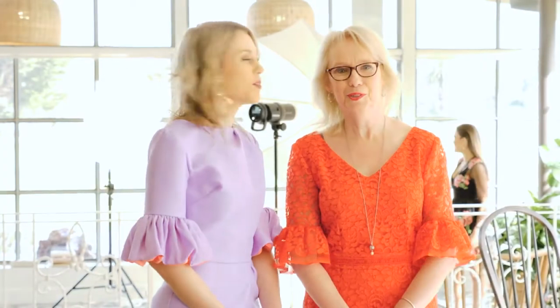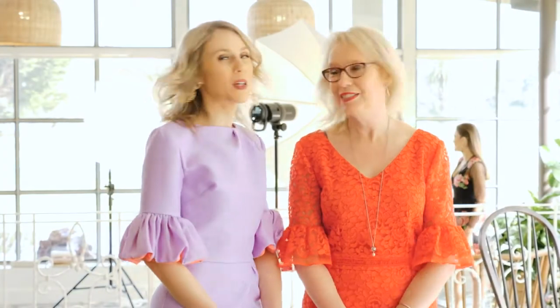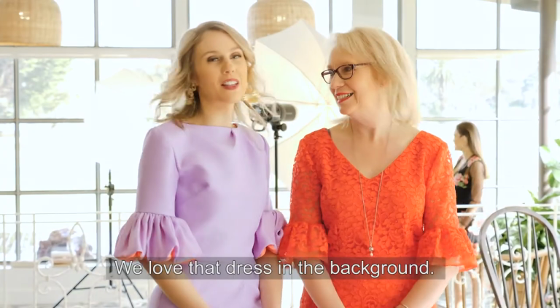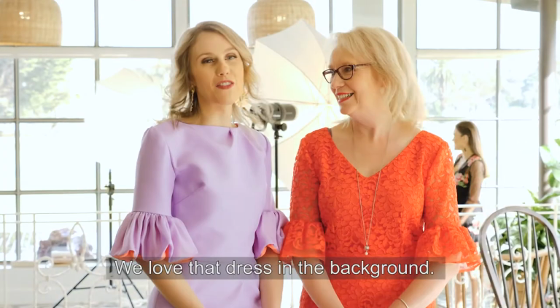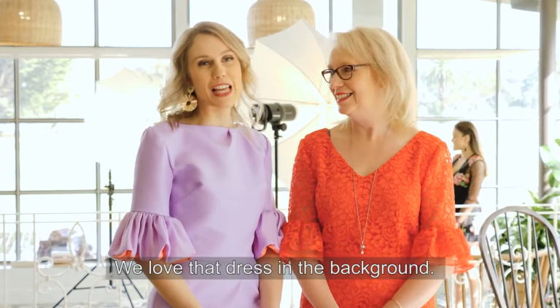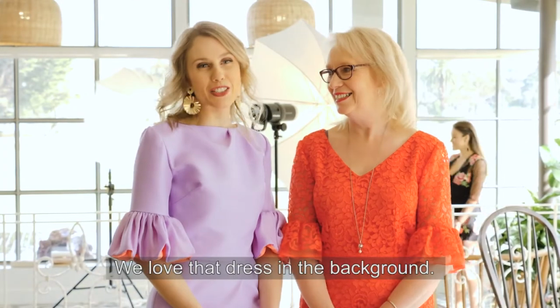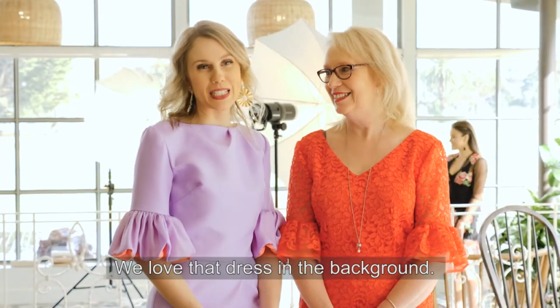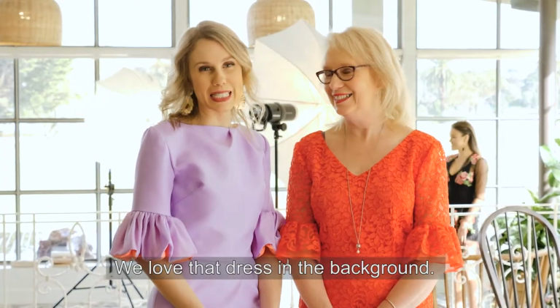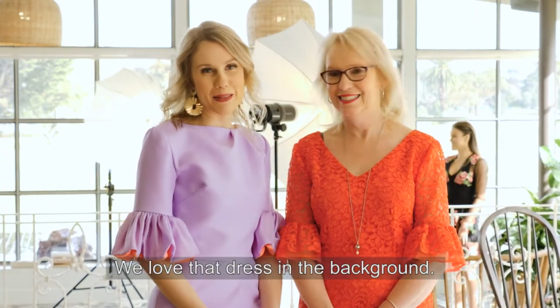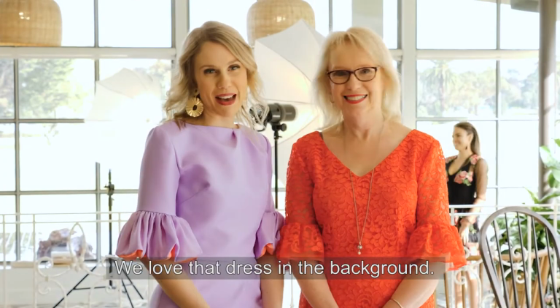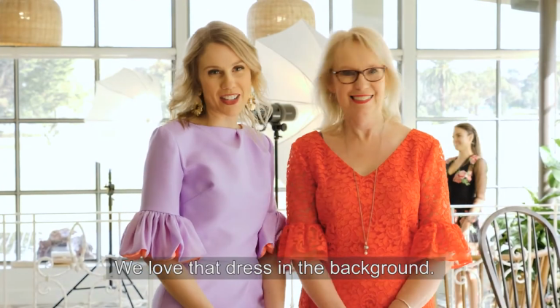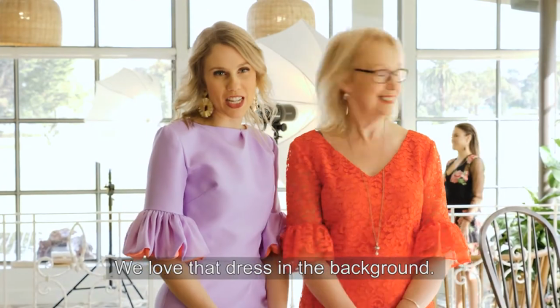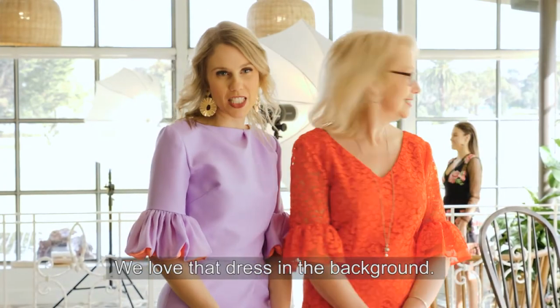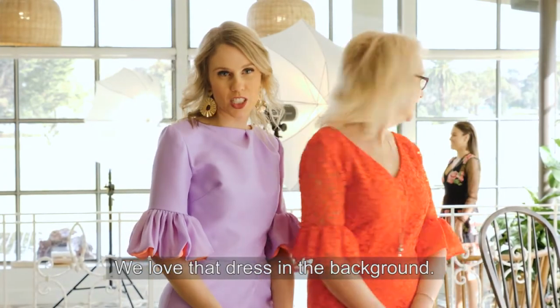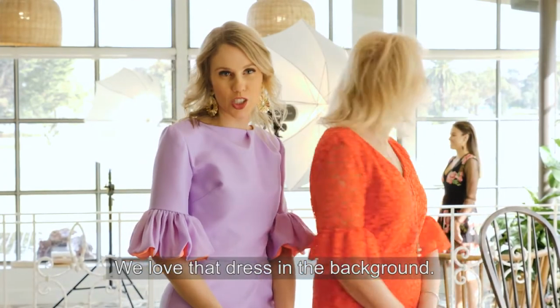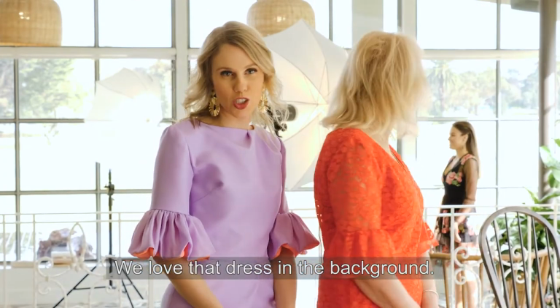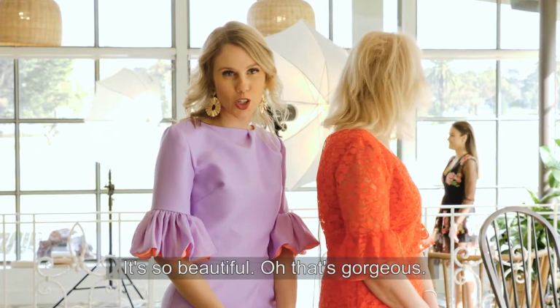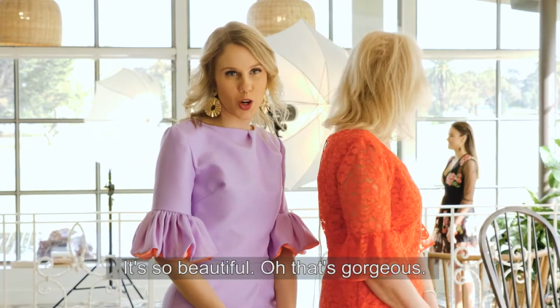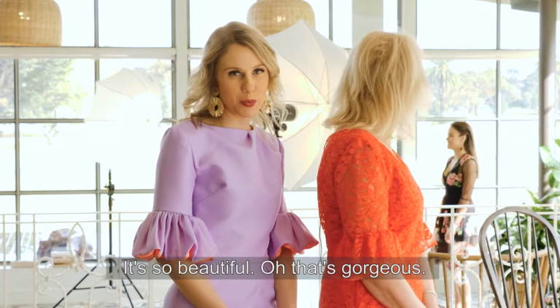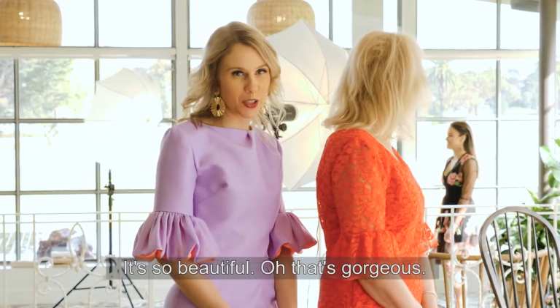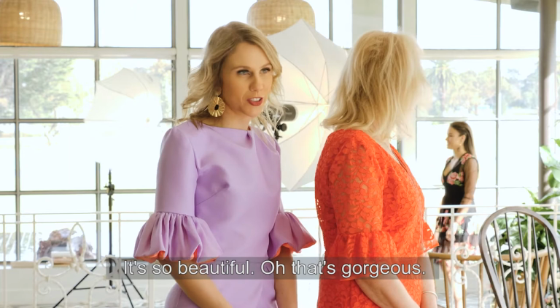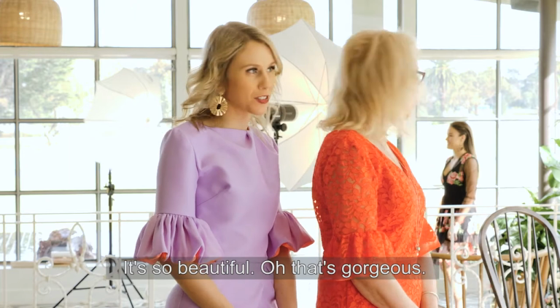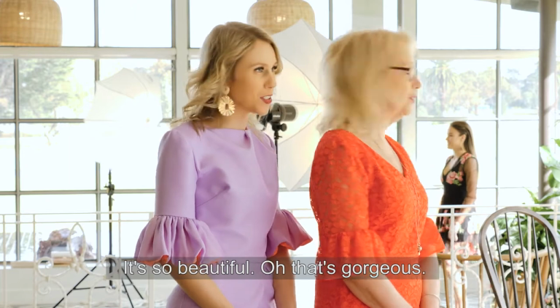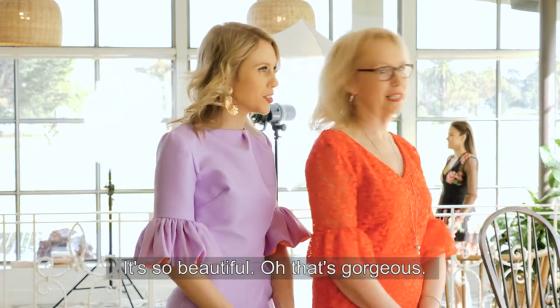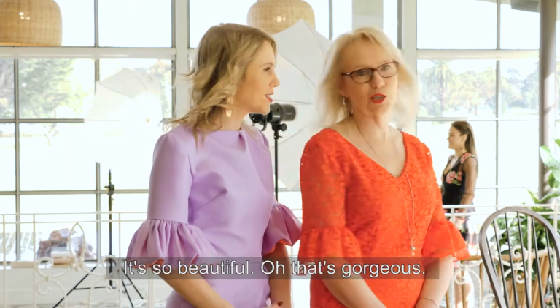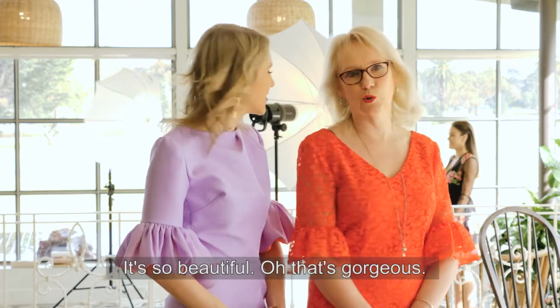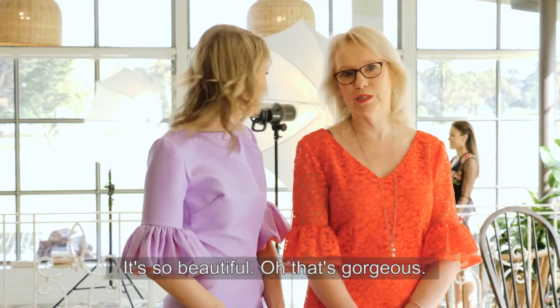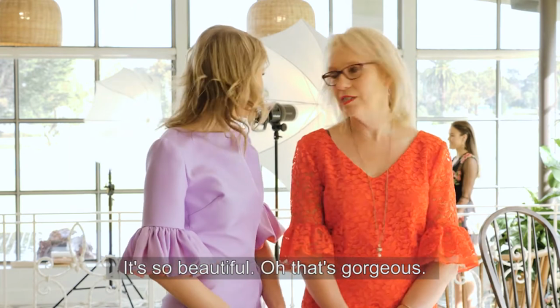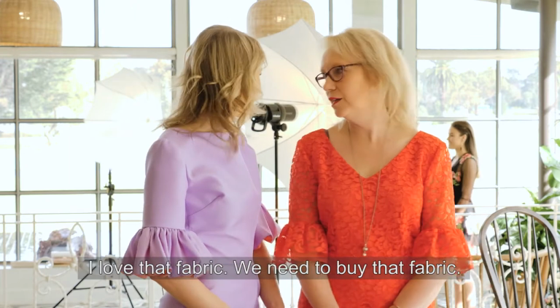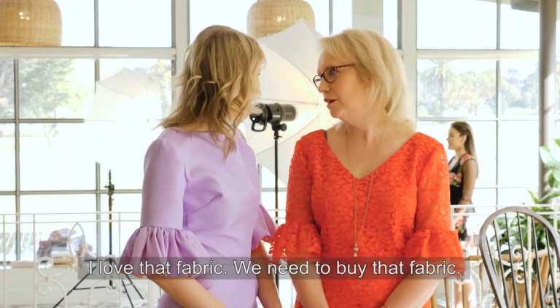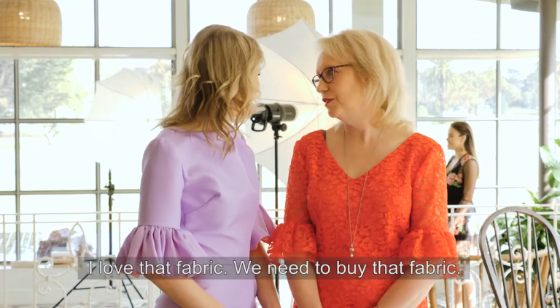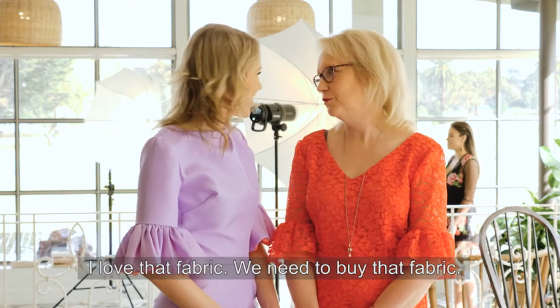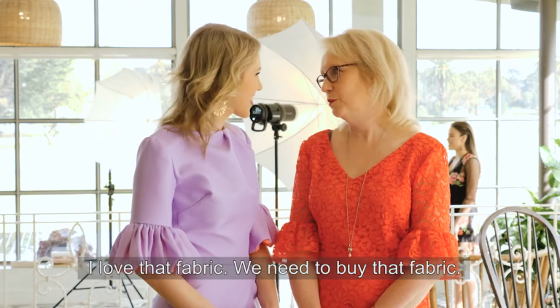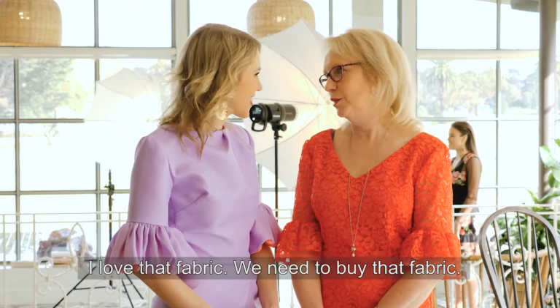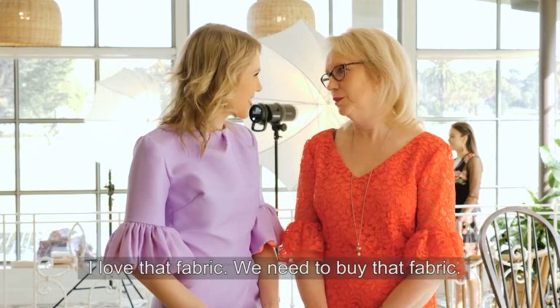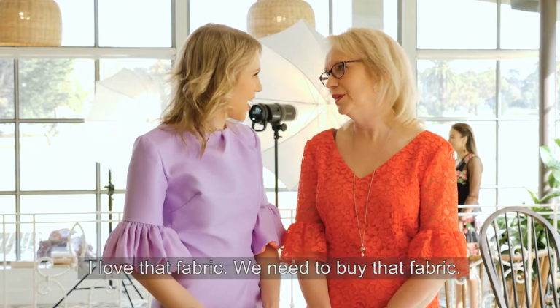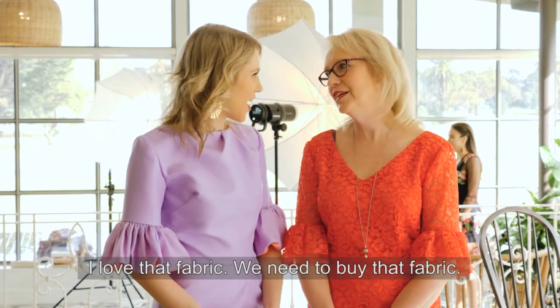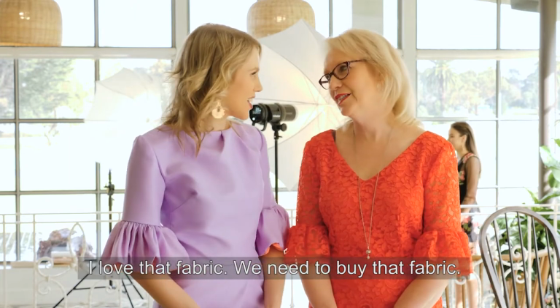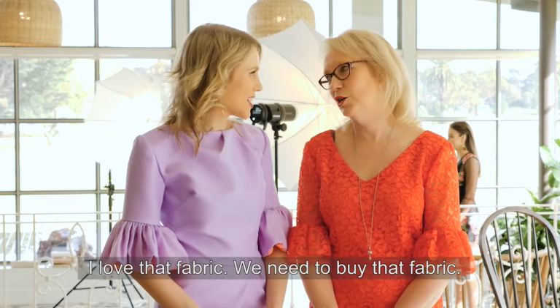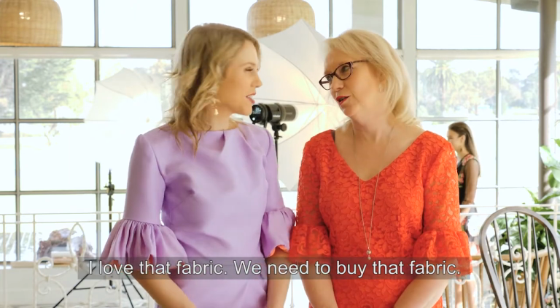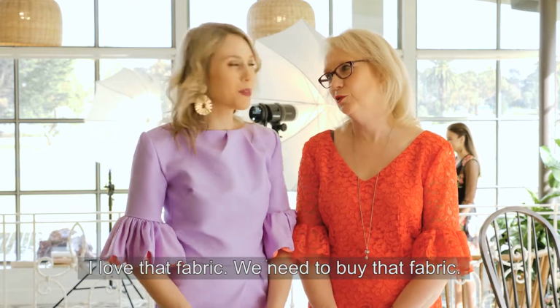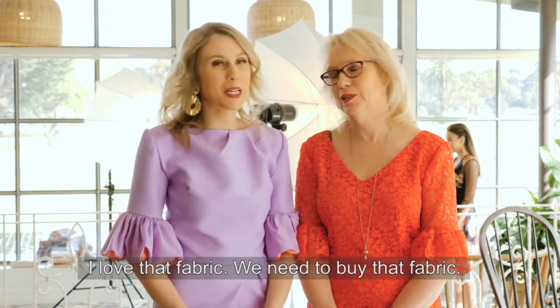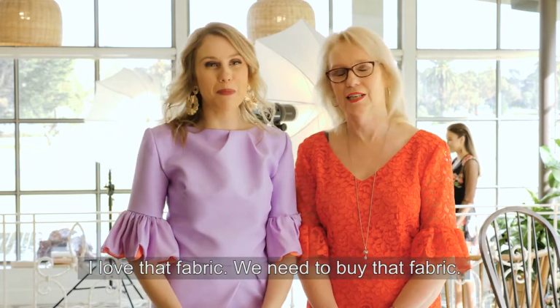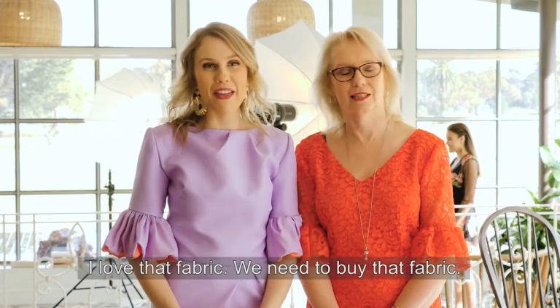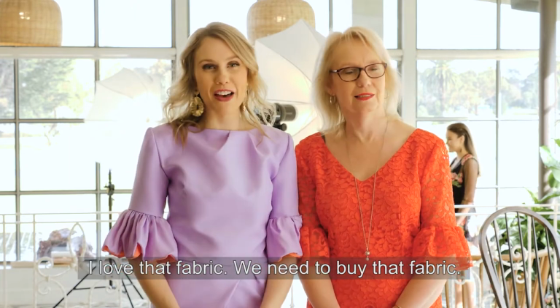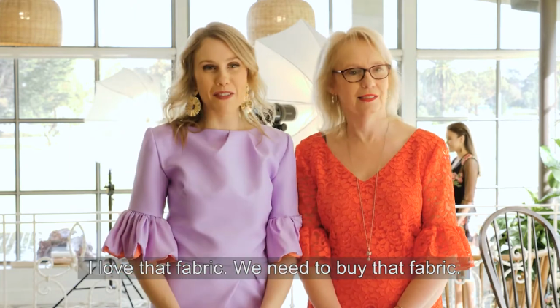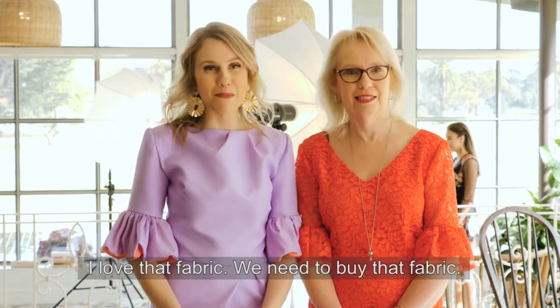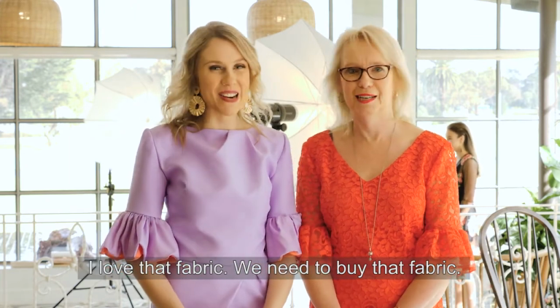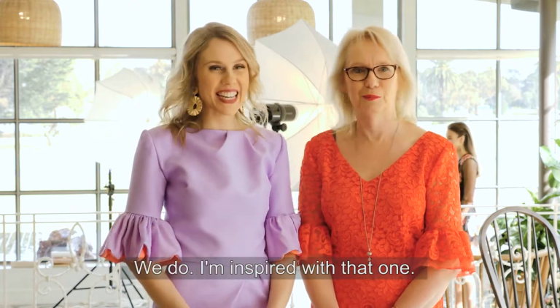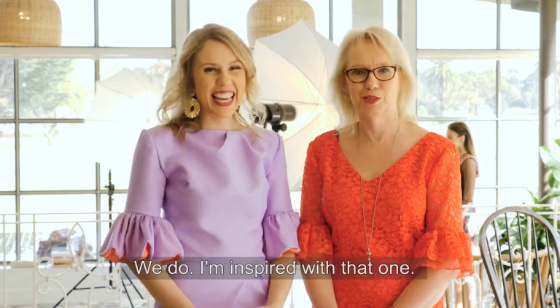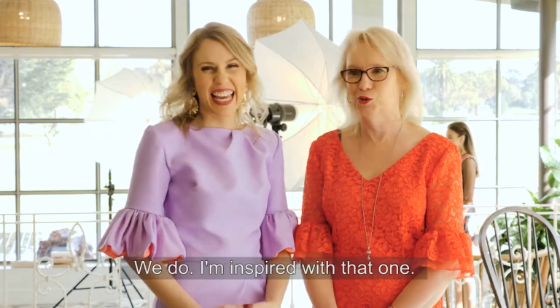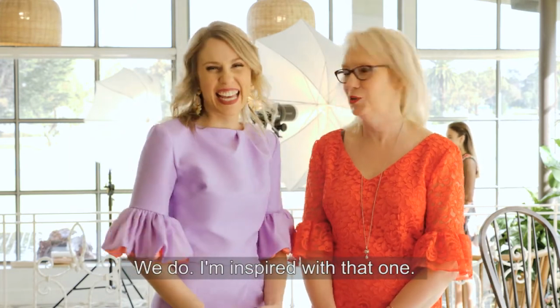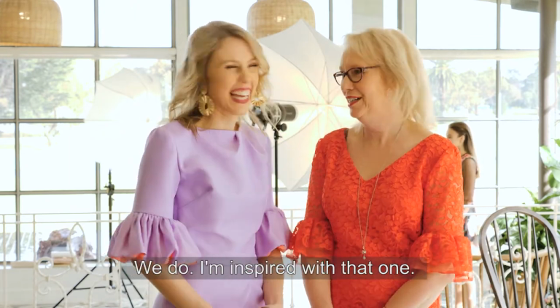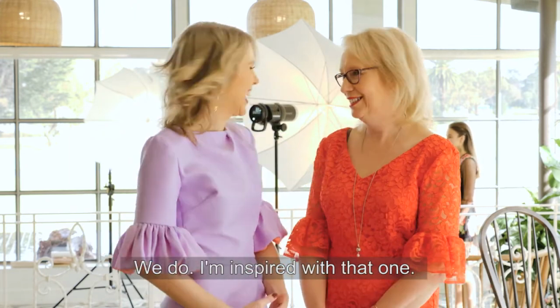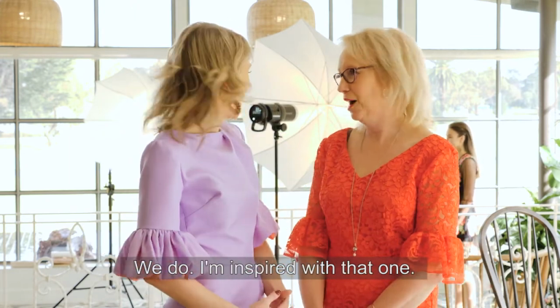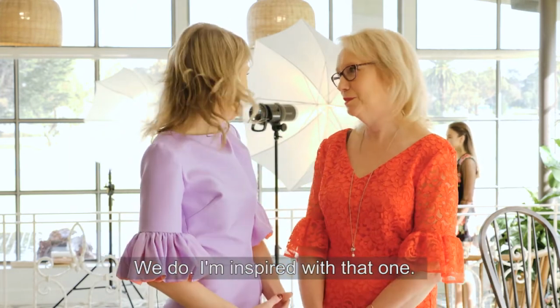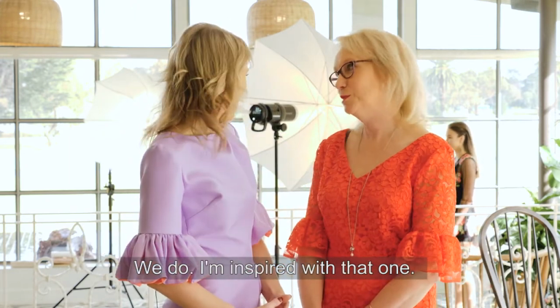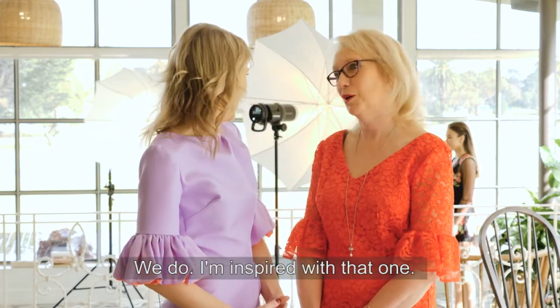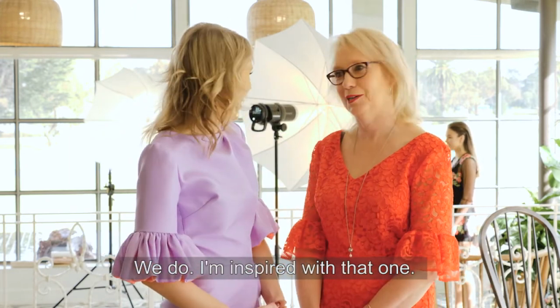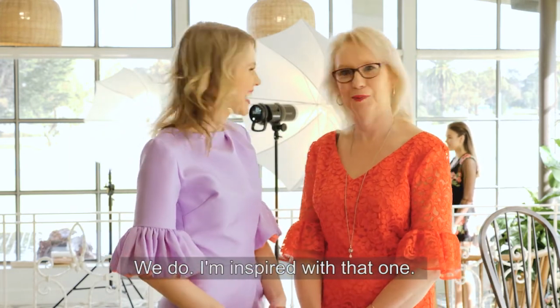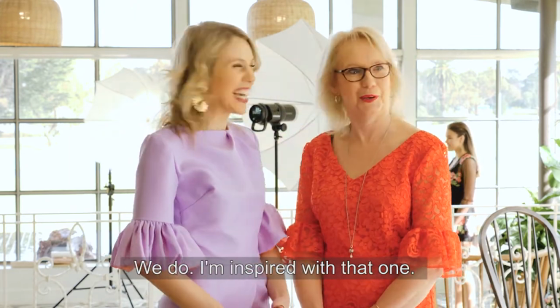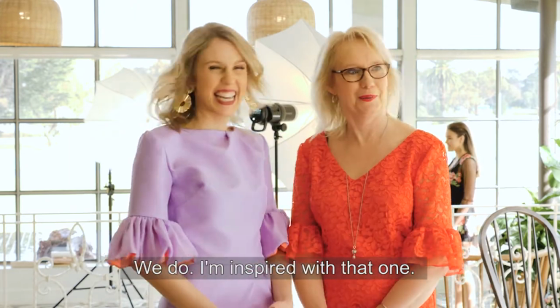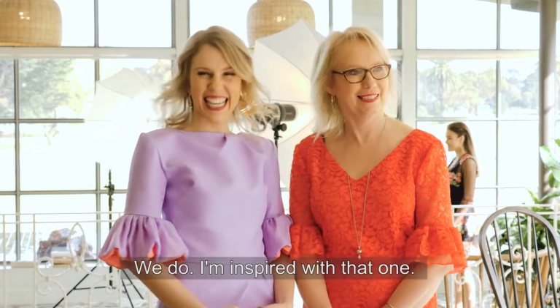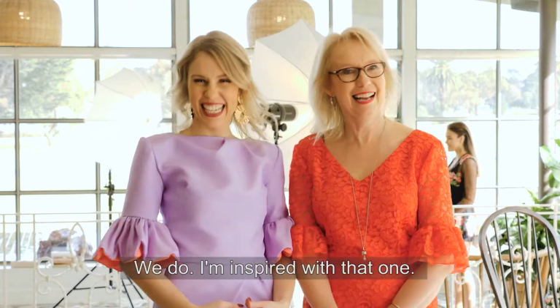We love that dress from the background. It's so beautiful. That's gorgeous. I love that fabric. We need to go on with it, we need to buy that fabric. I'm inspired with that one.